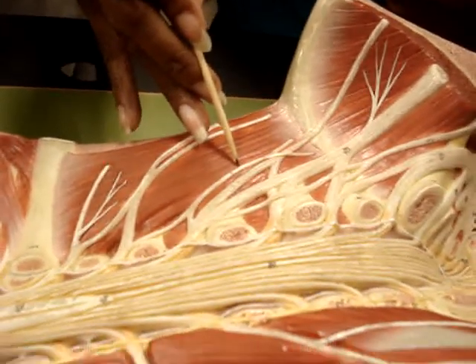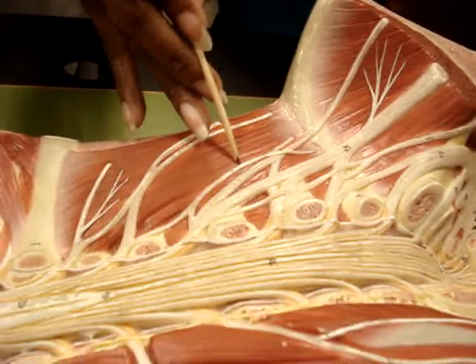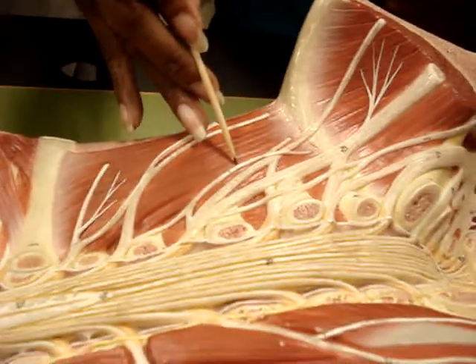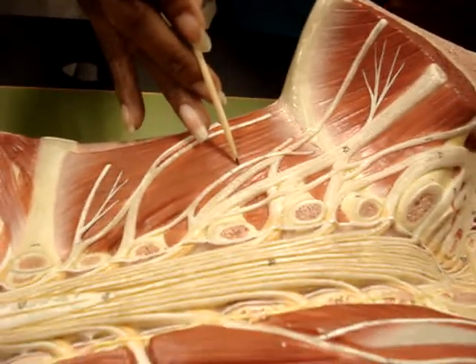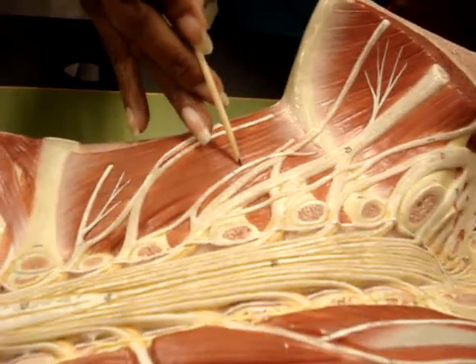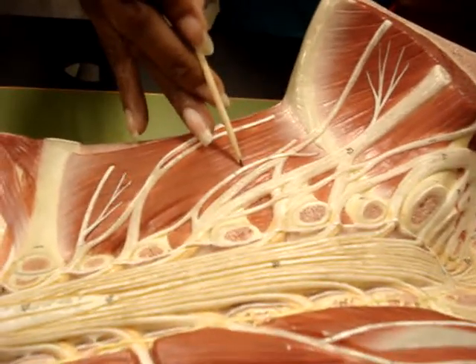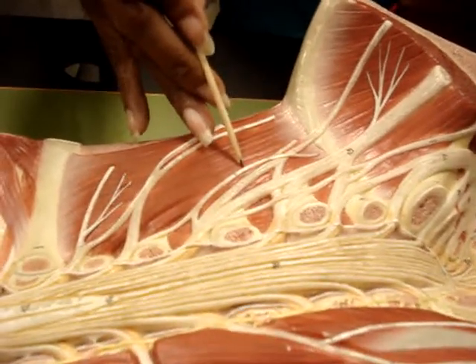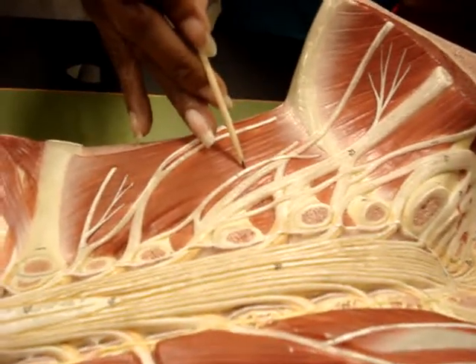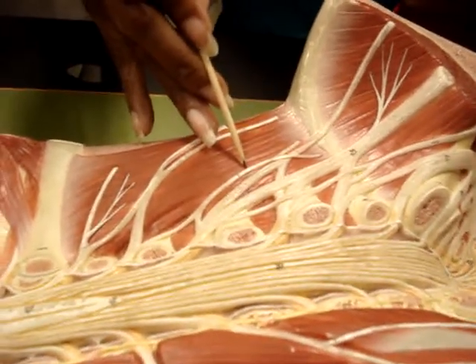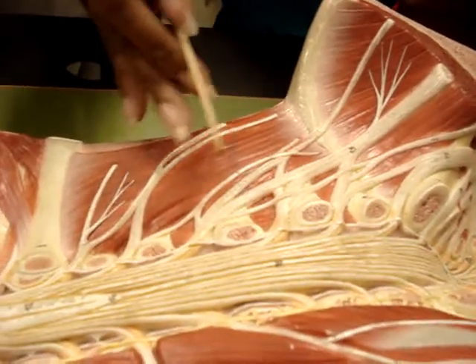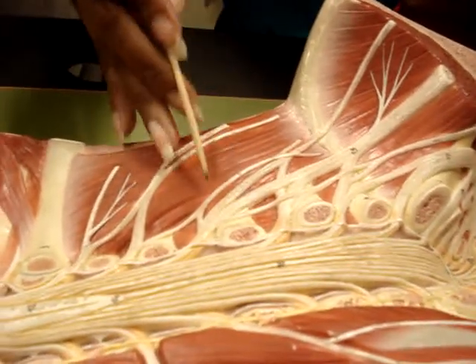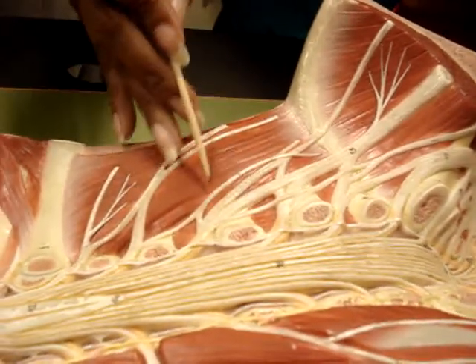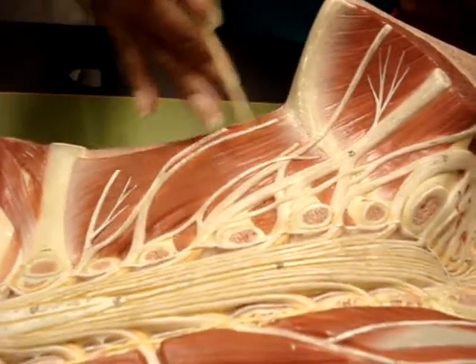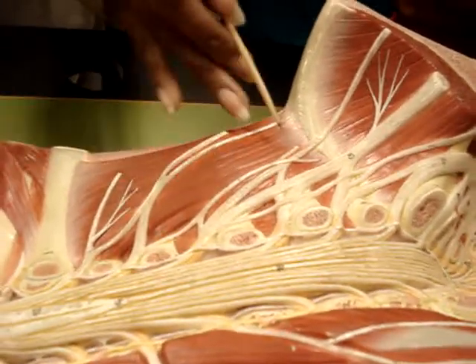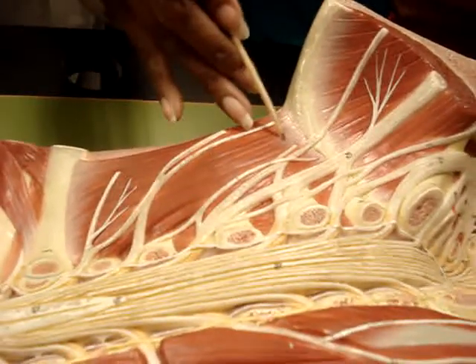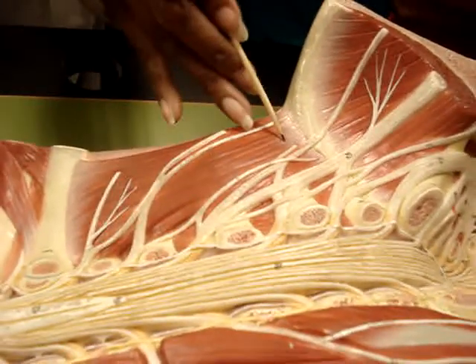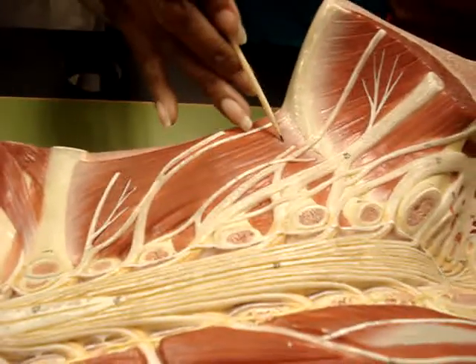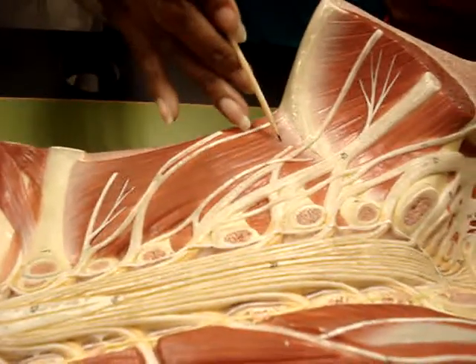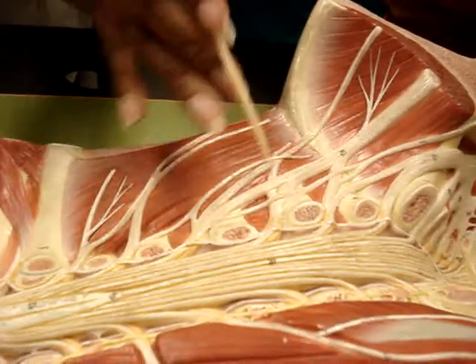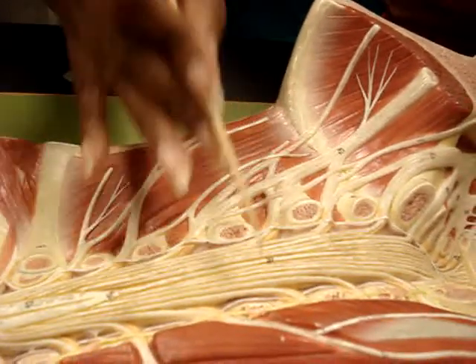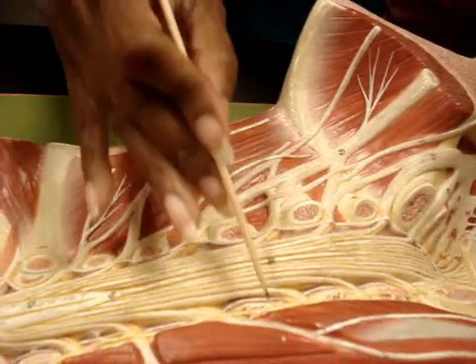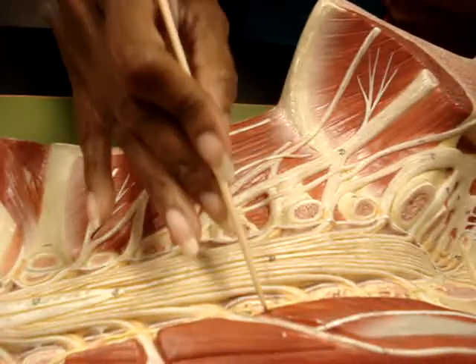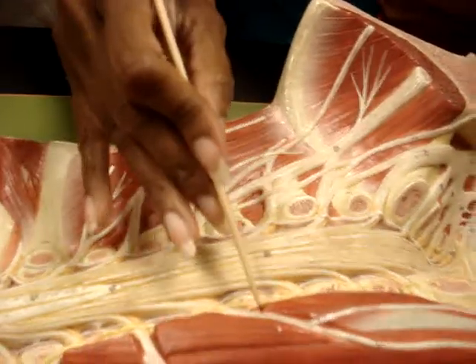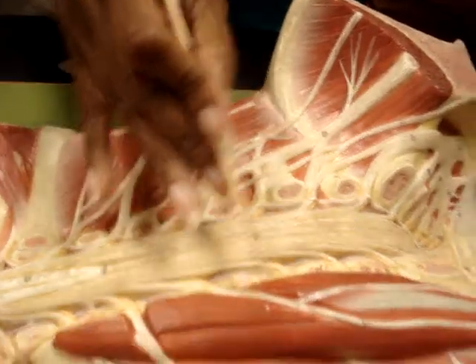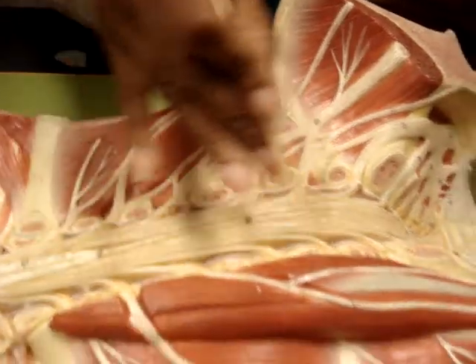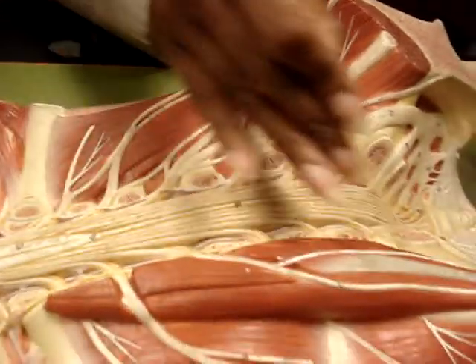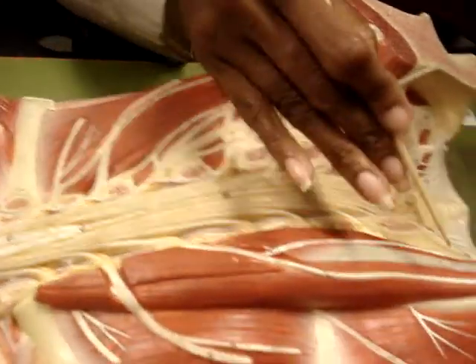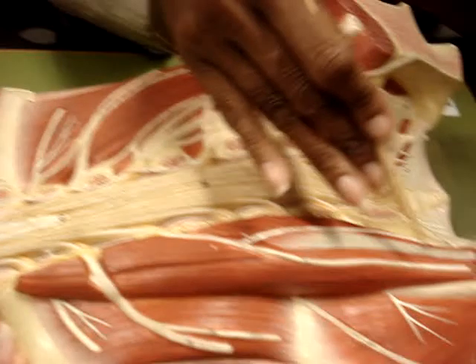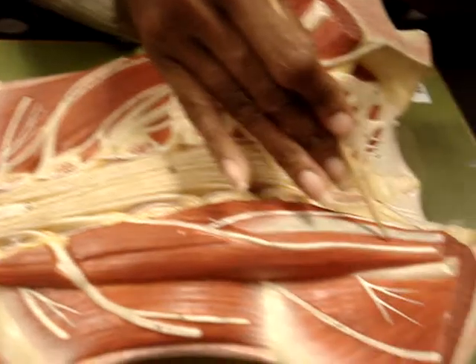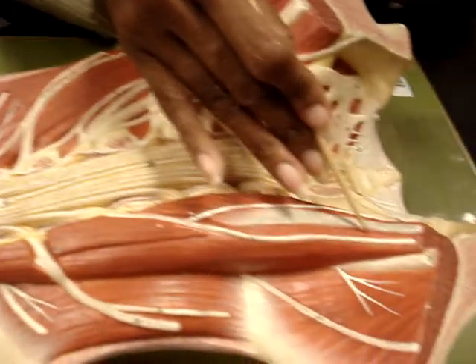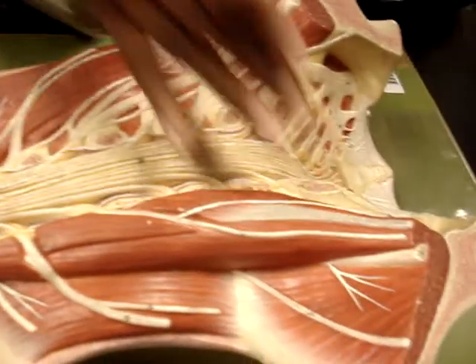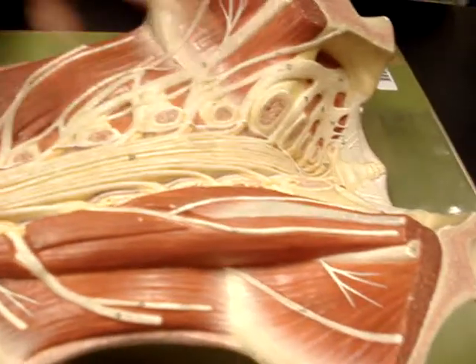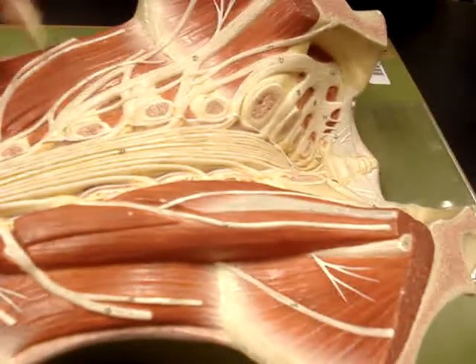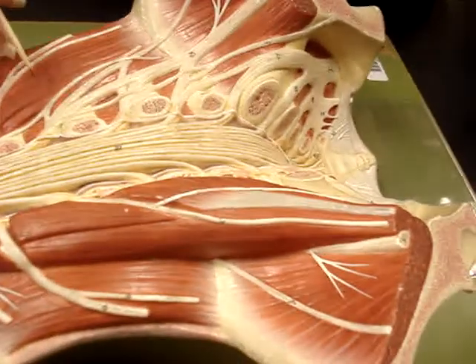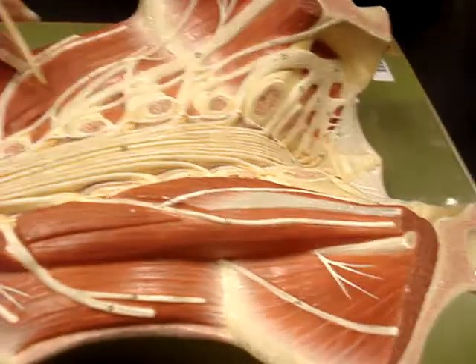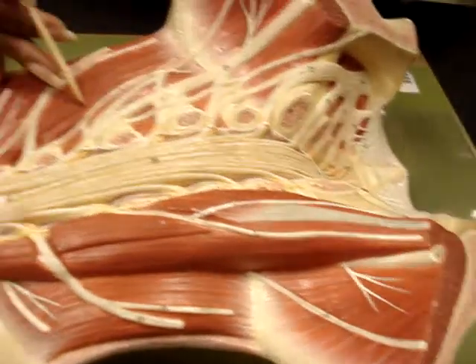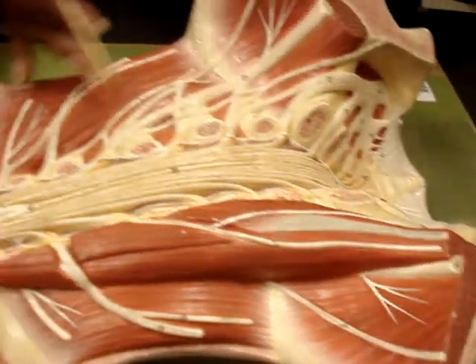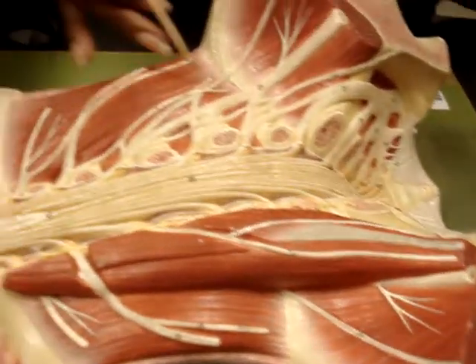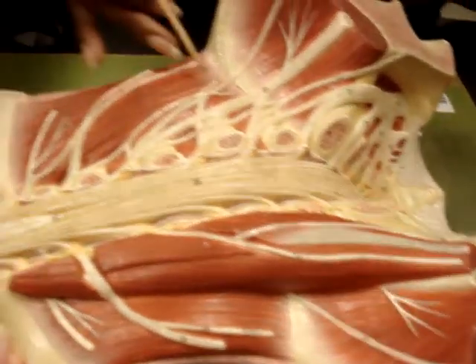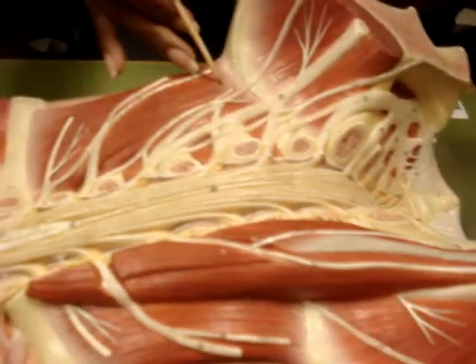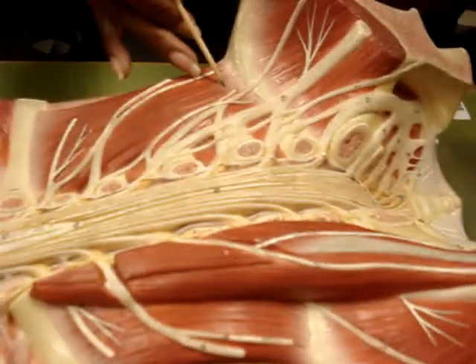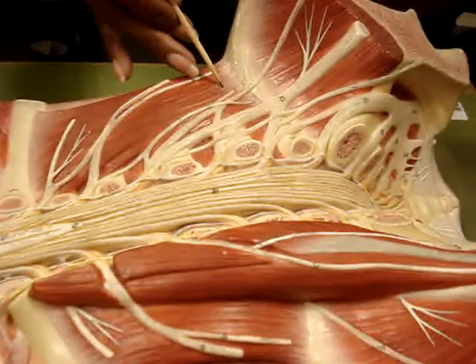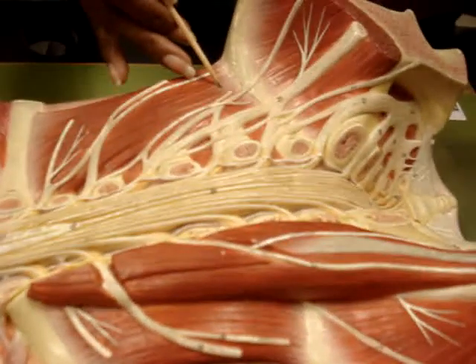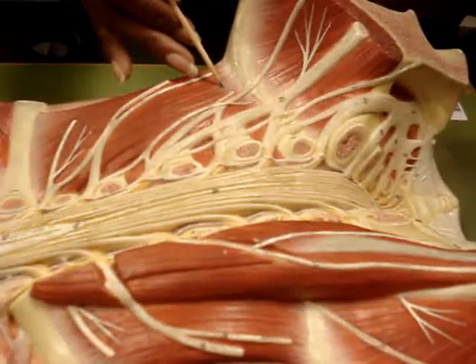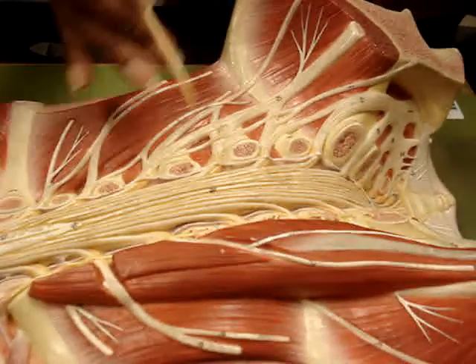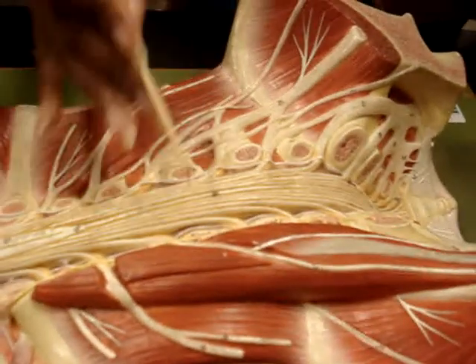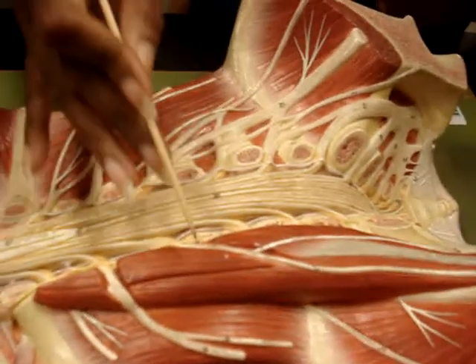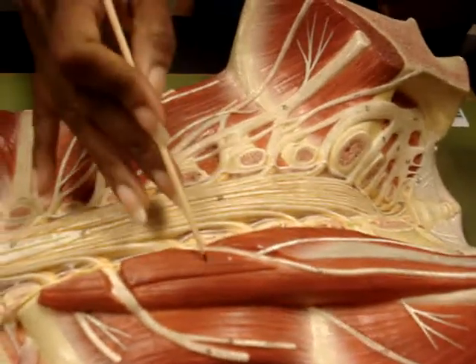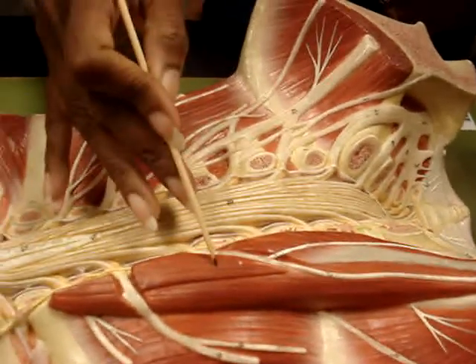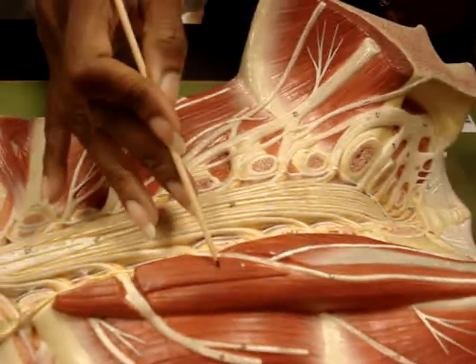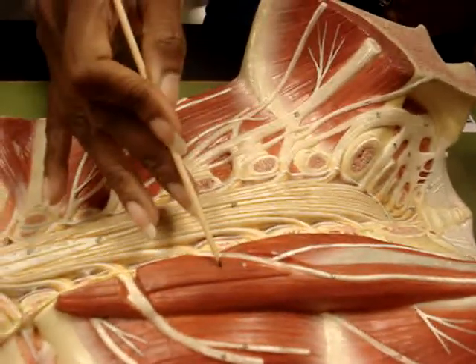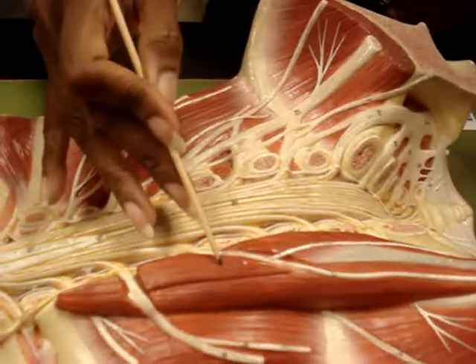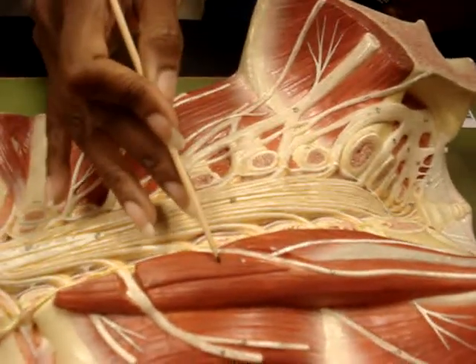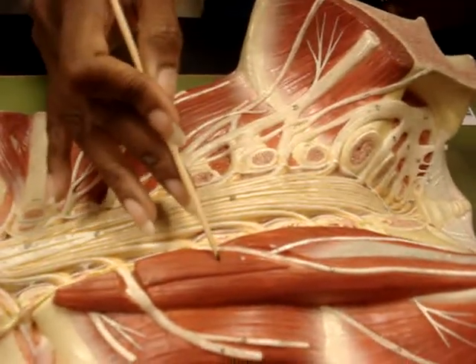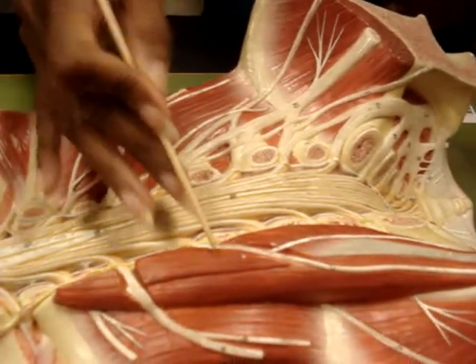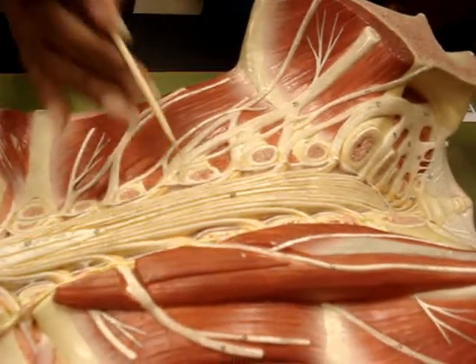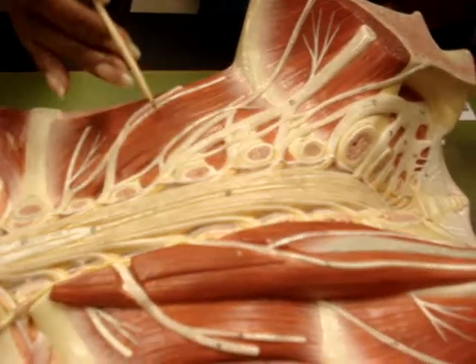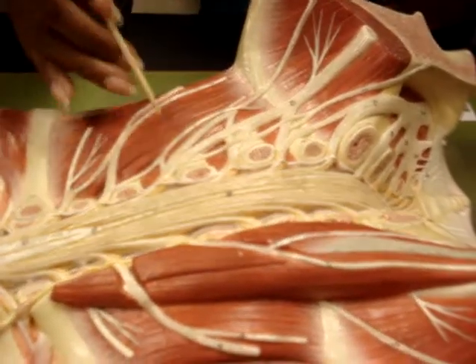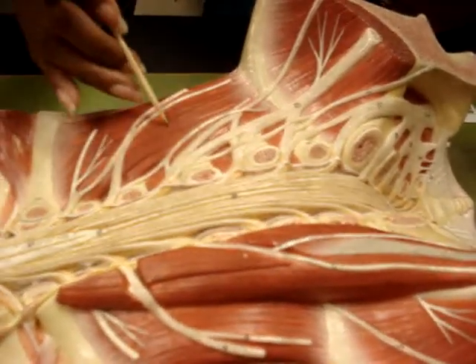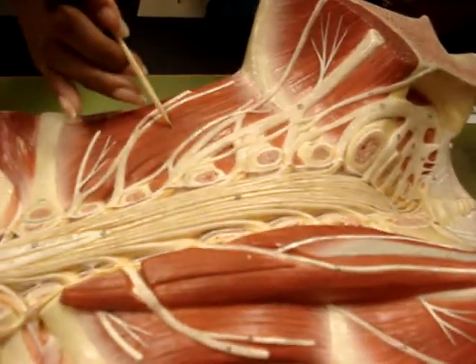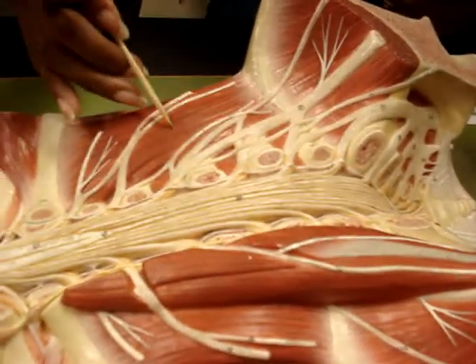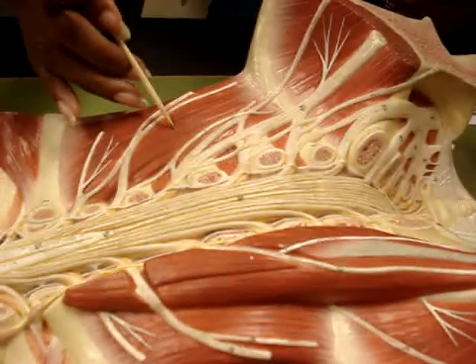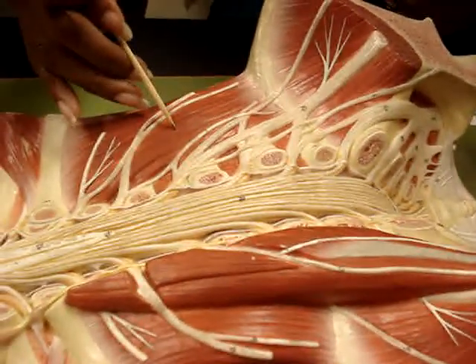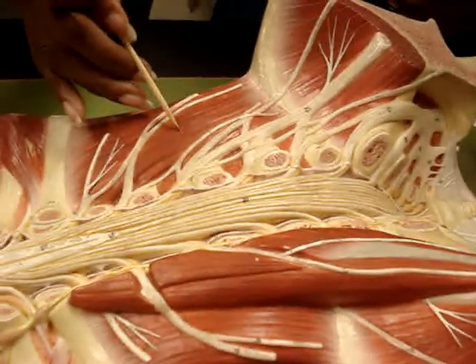Same thing — it's just shorter. See over here is longer, over here is shorter. And over here is sitting on the muscle, and this one is not.